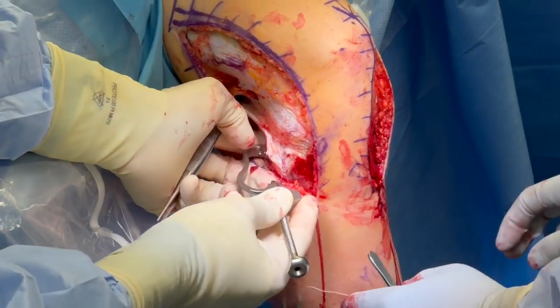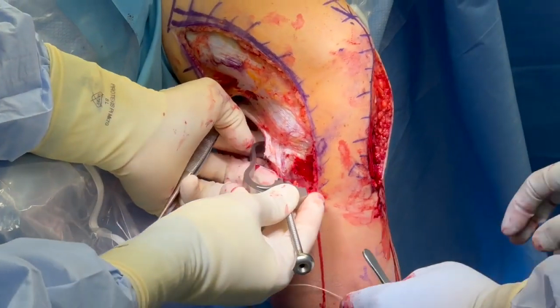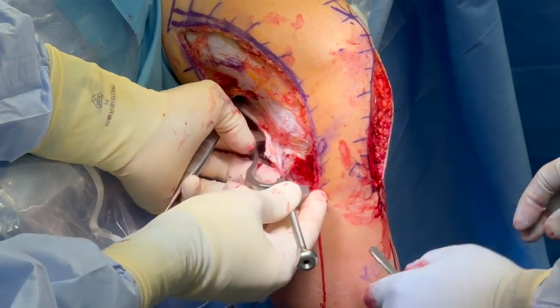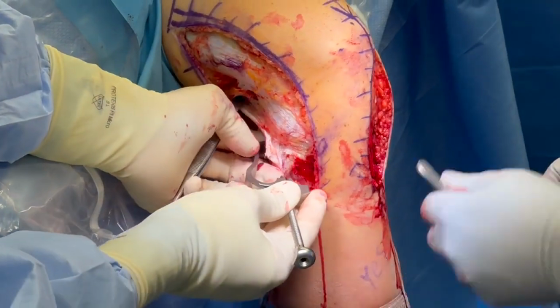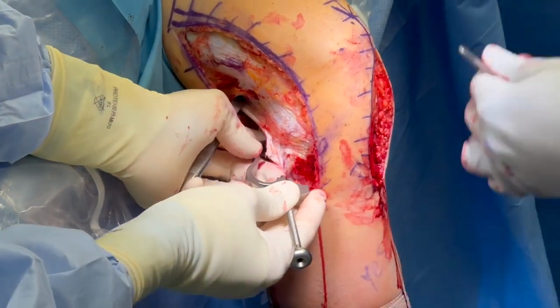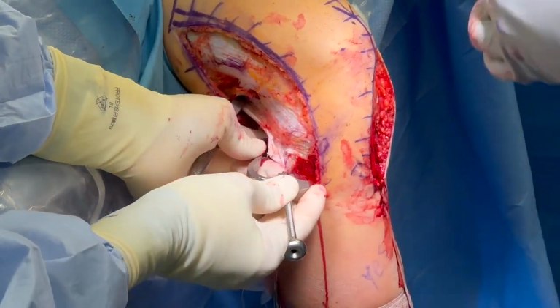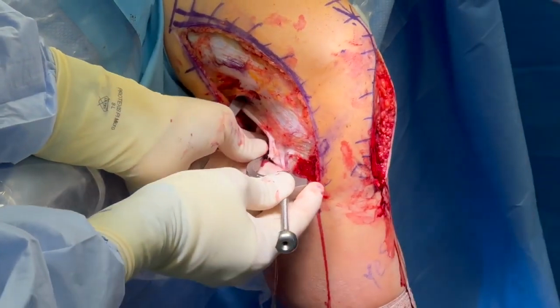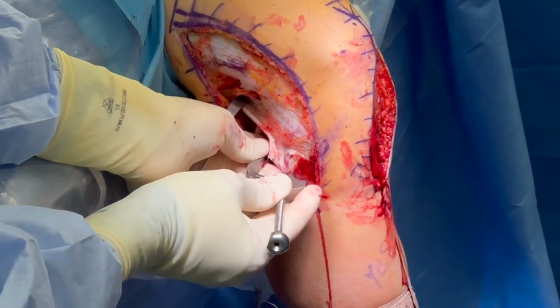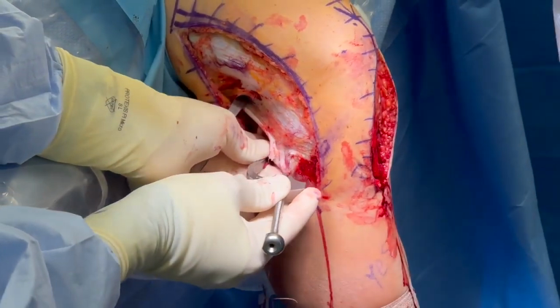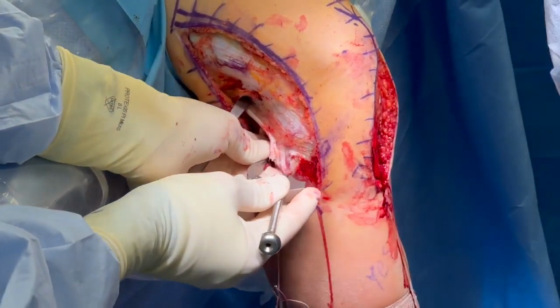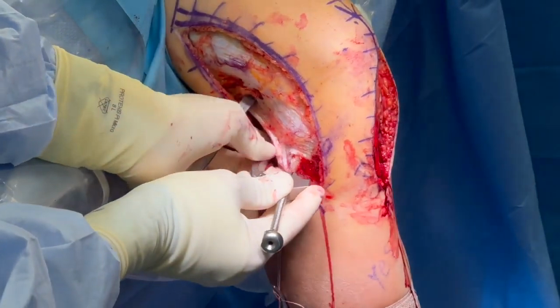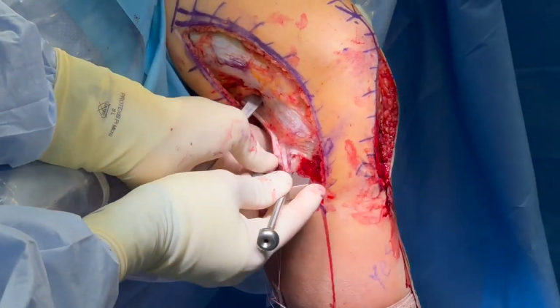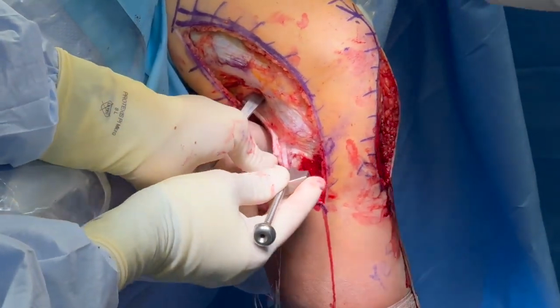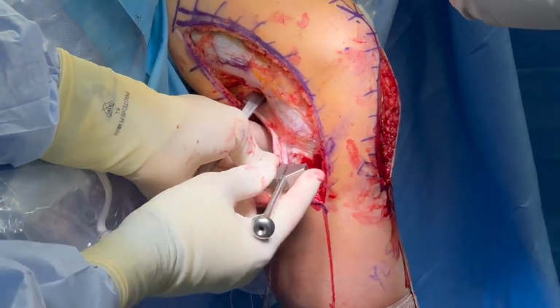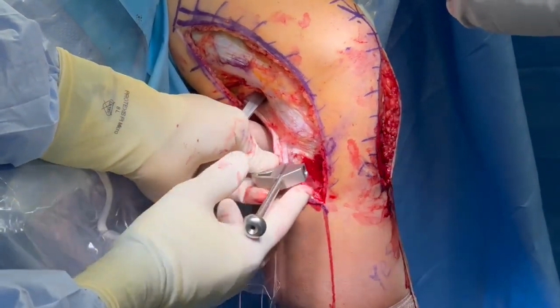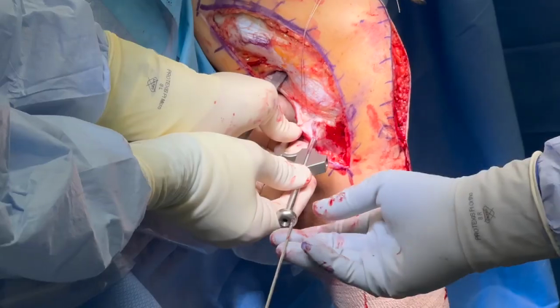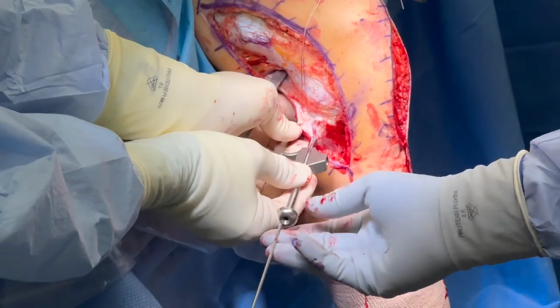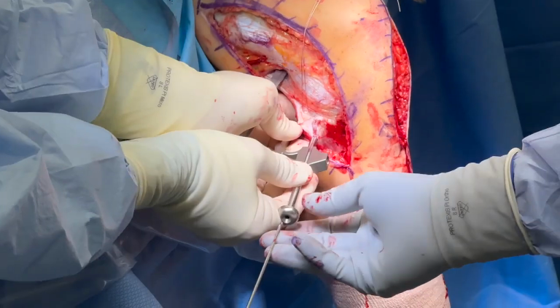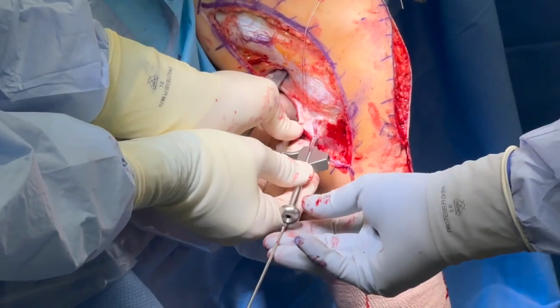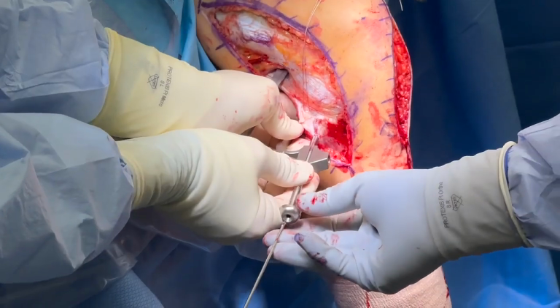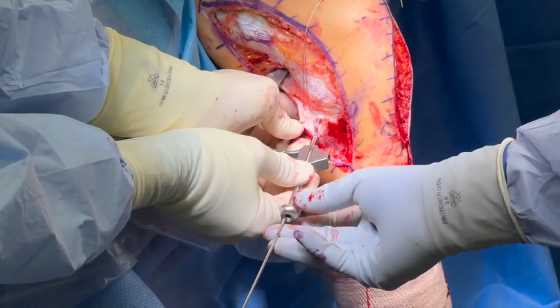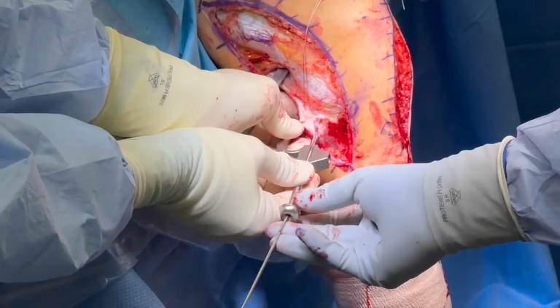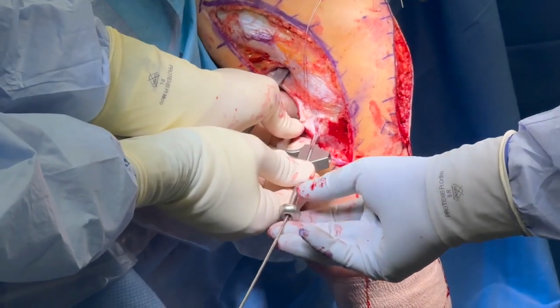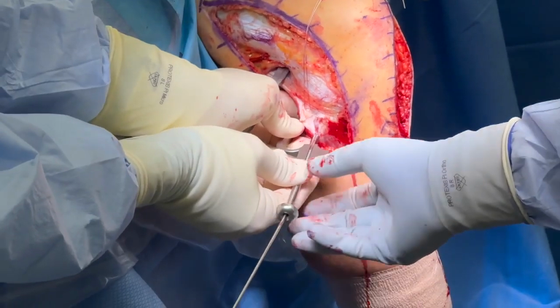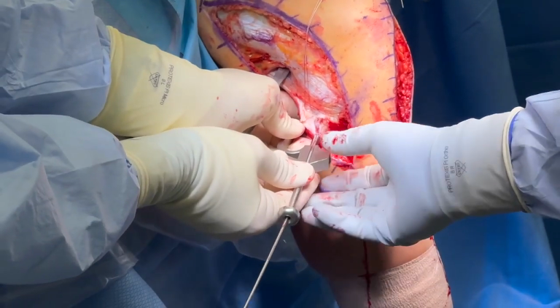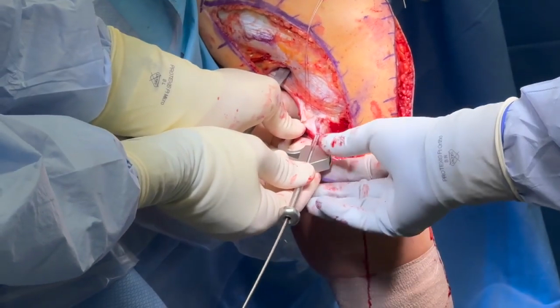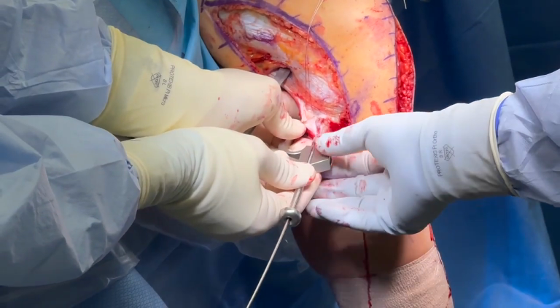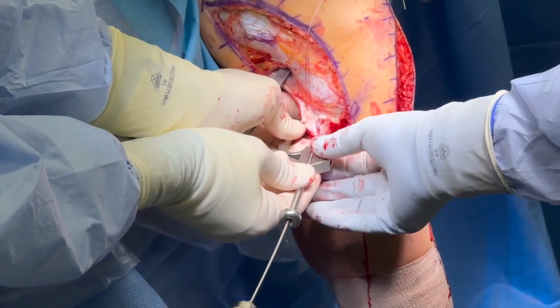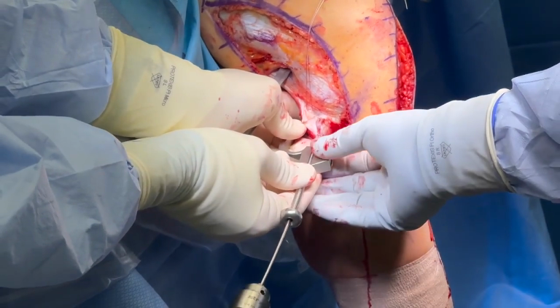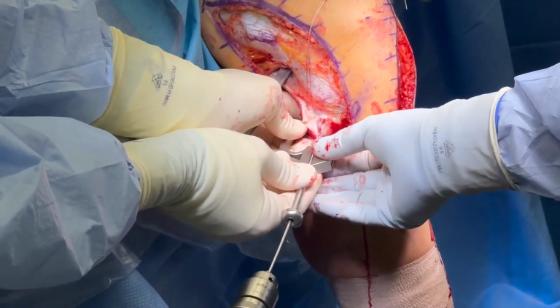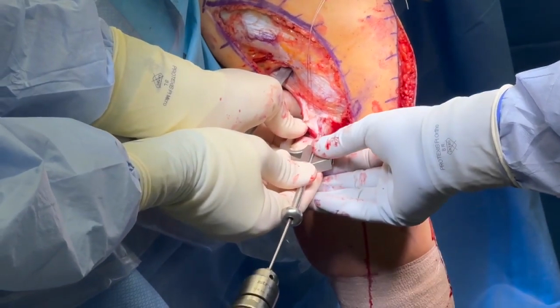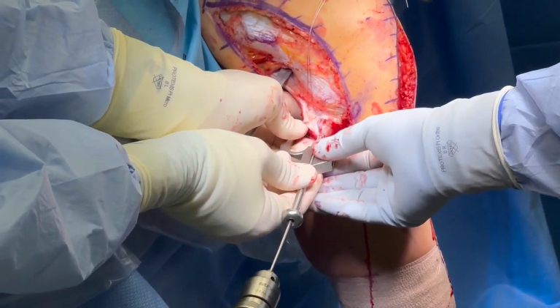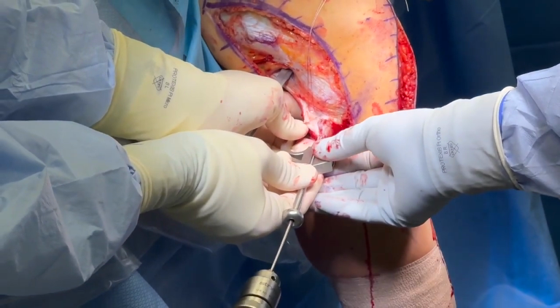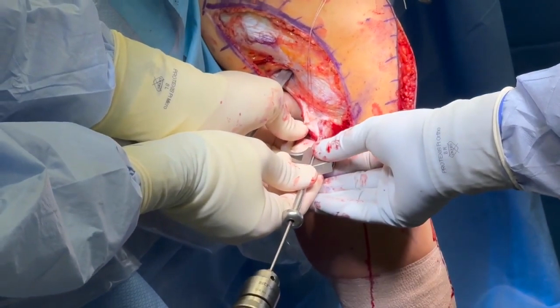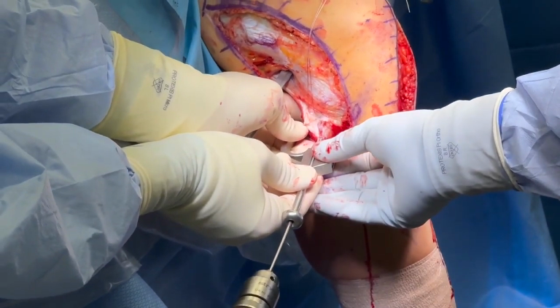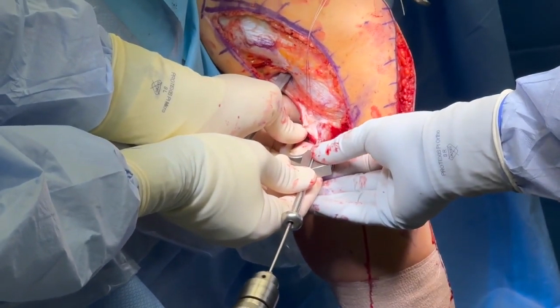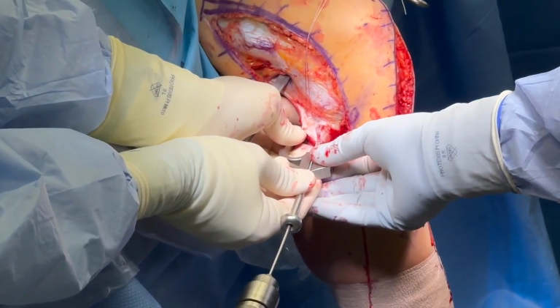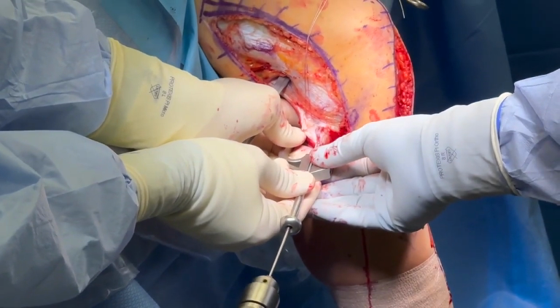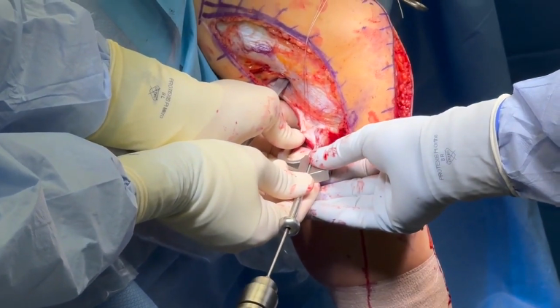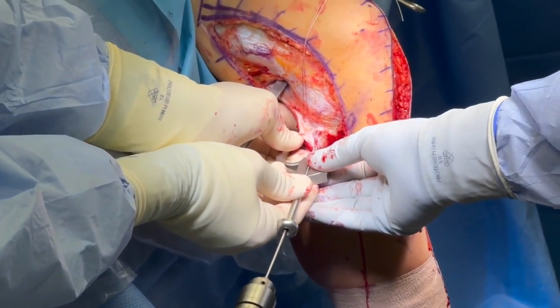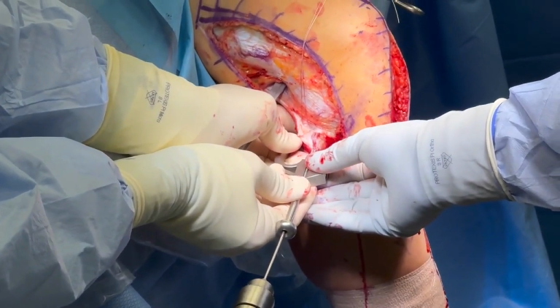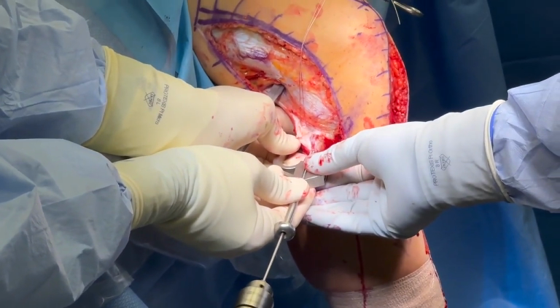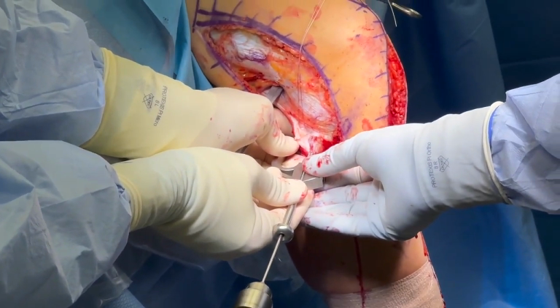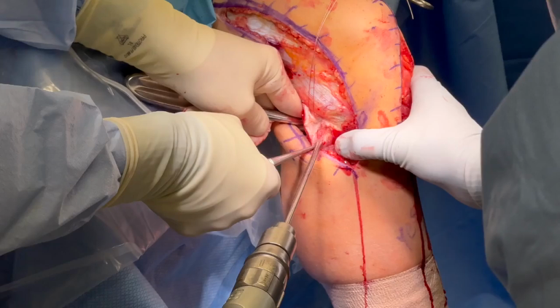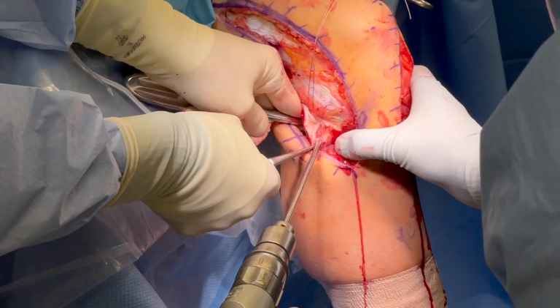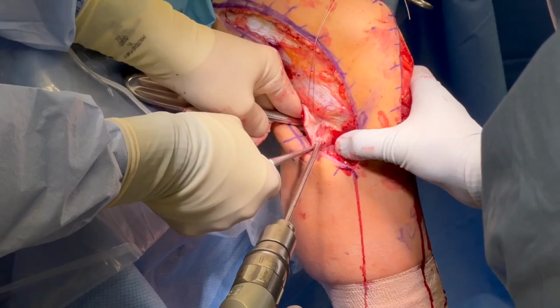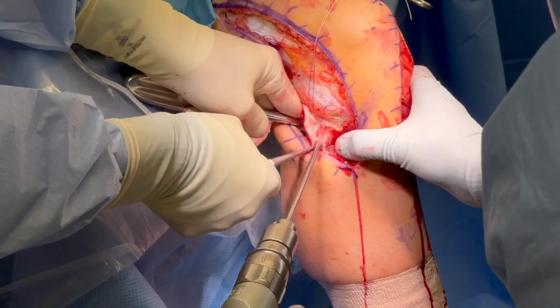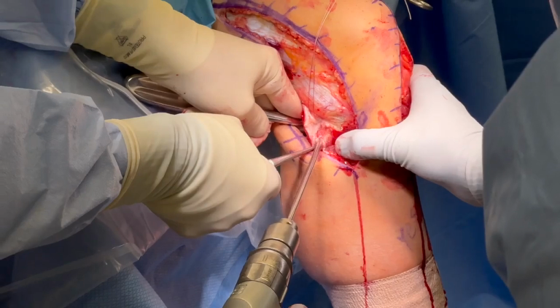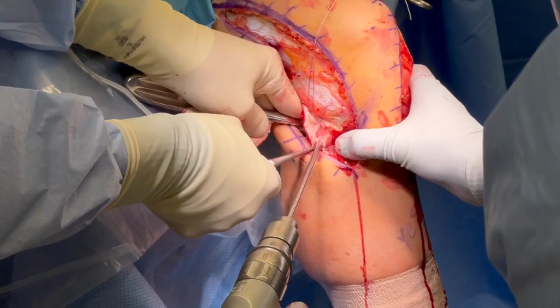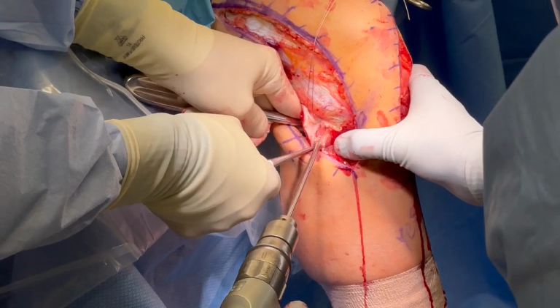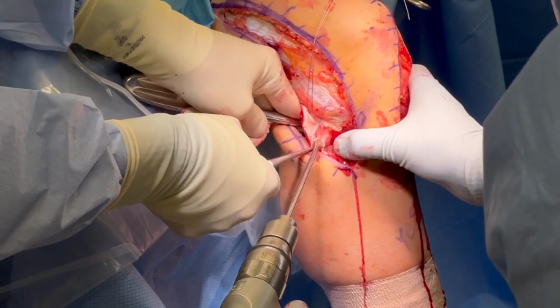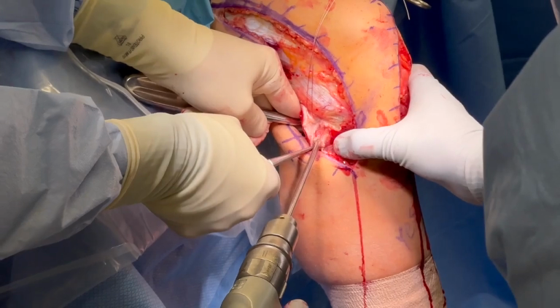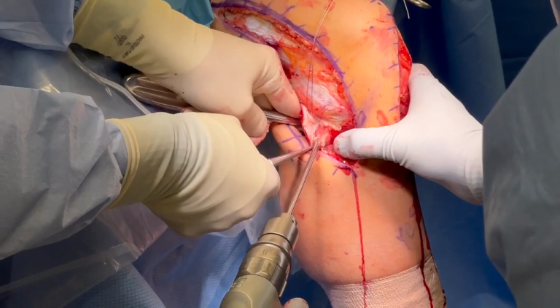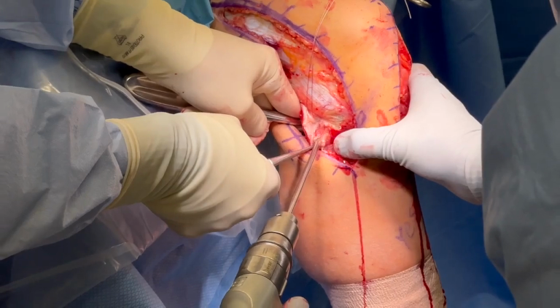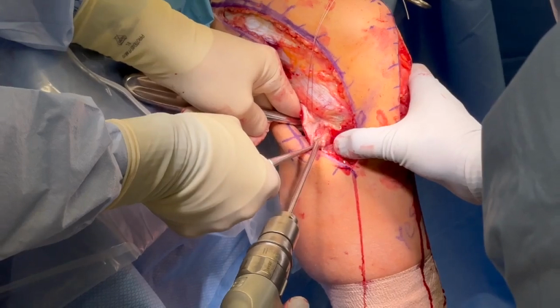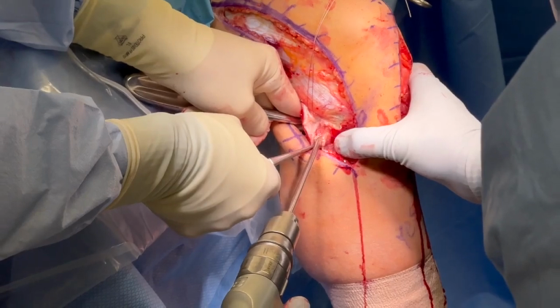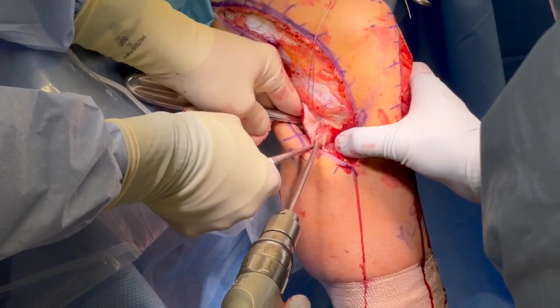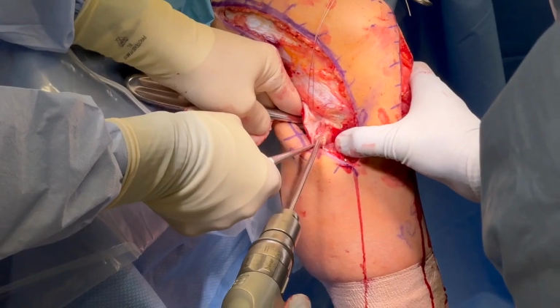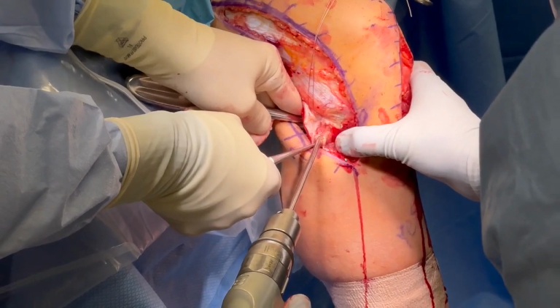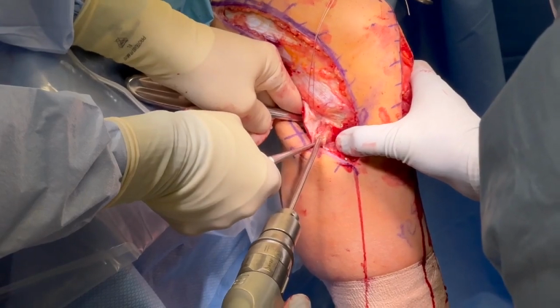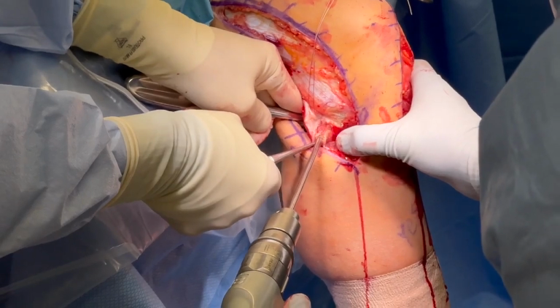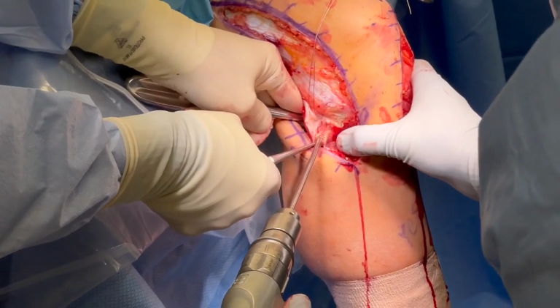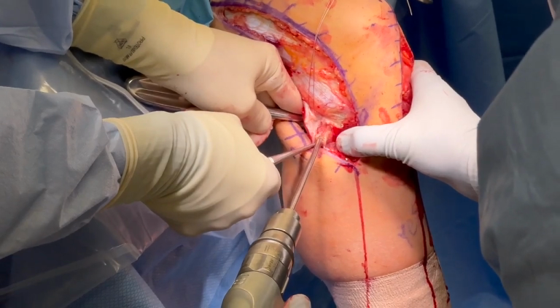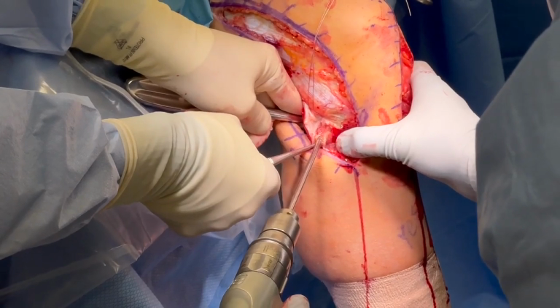A fibular head guide is used to drill a guide pin through the fibula that is over-reamed with a 6 millimeter reamer. A passing stitch is placed.